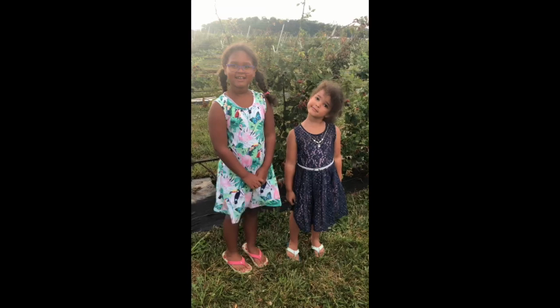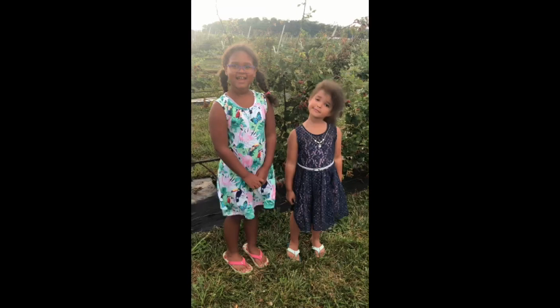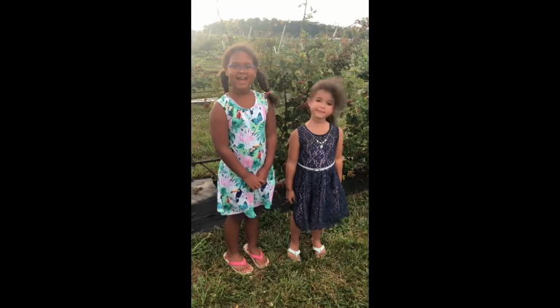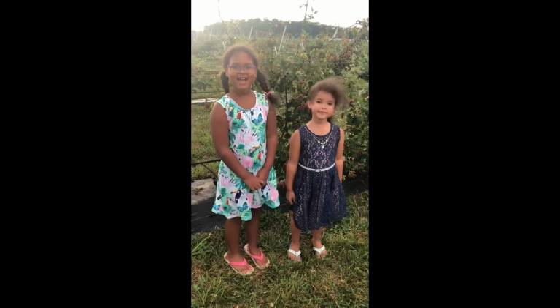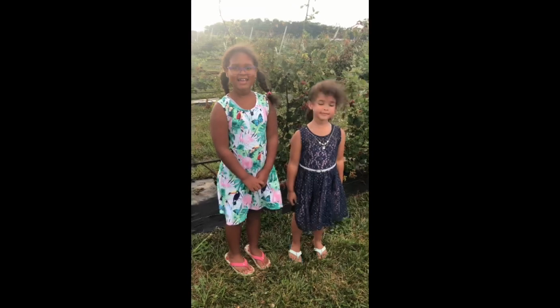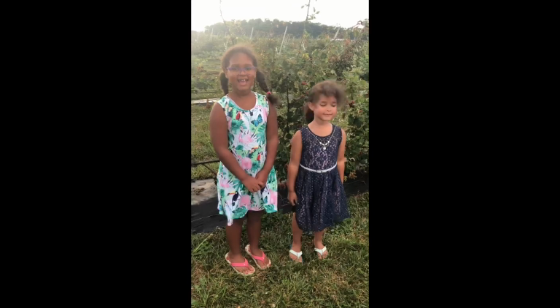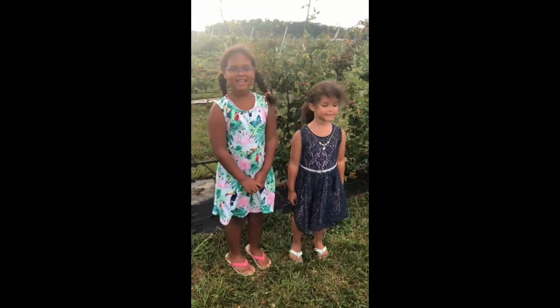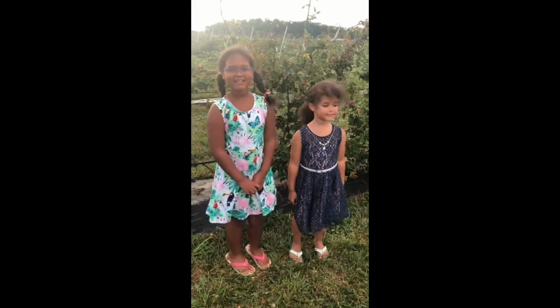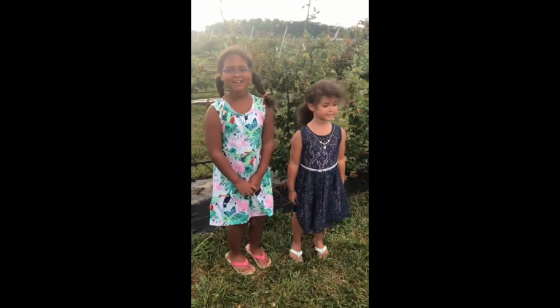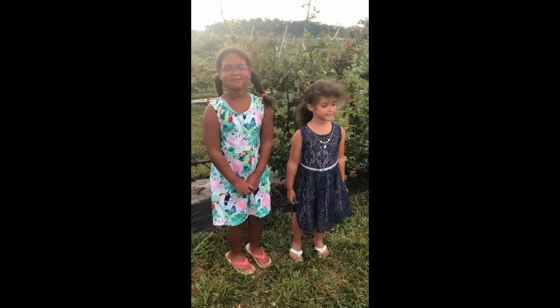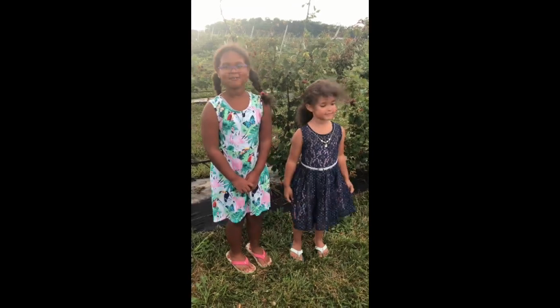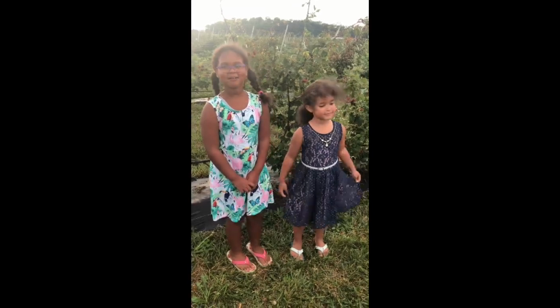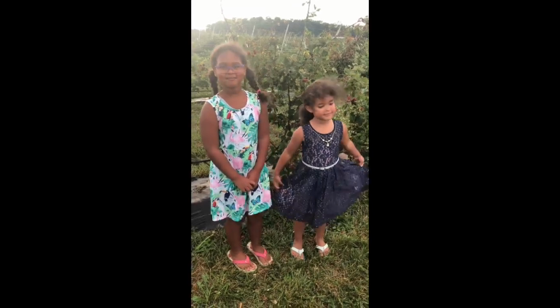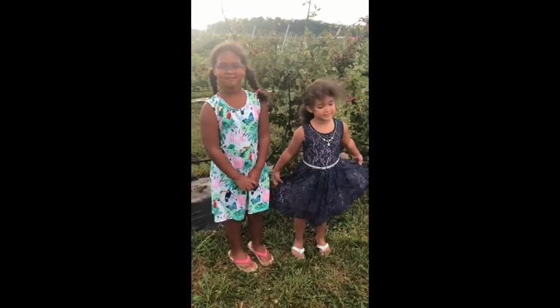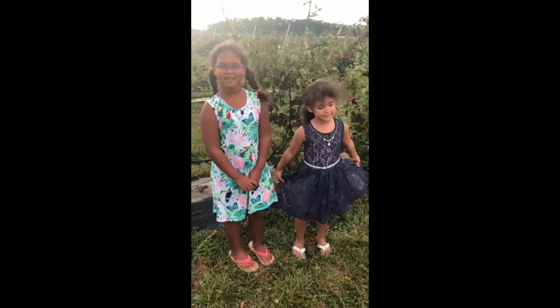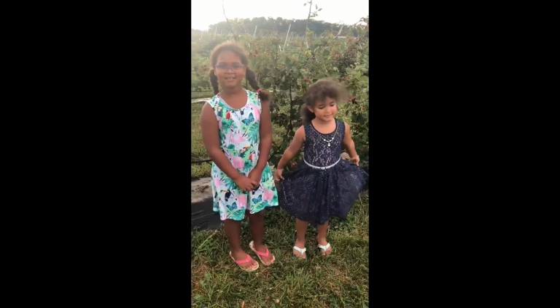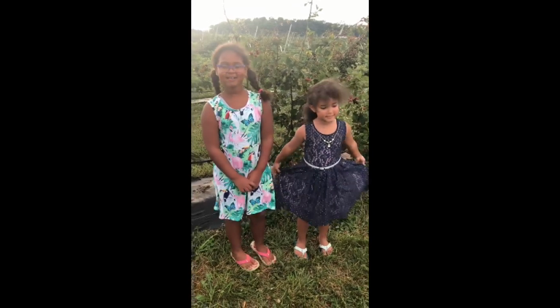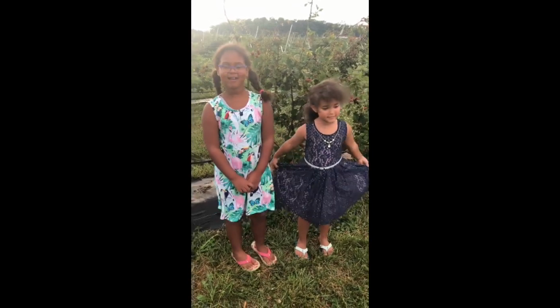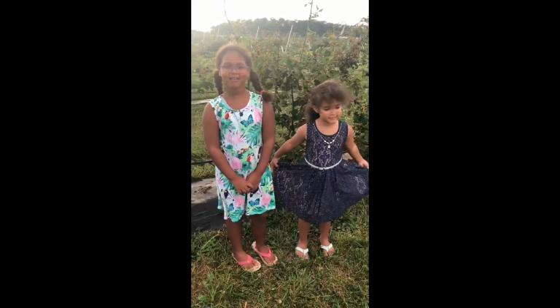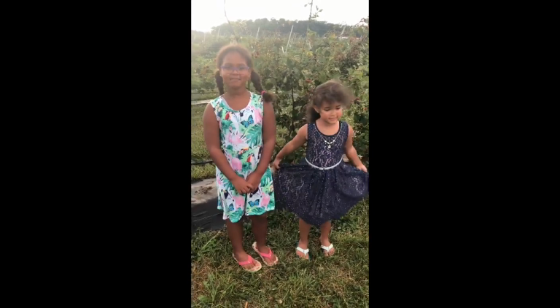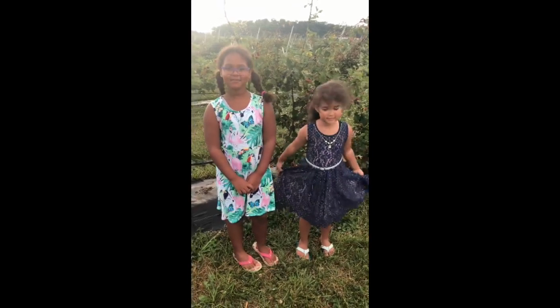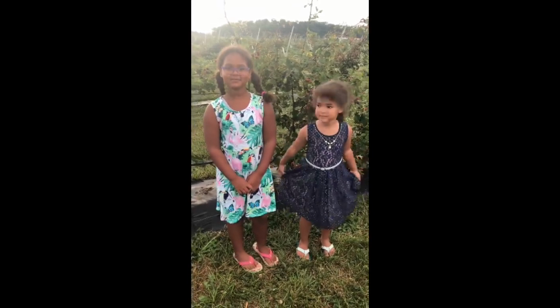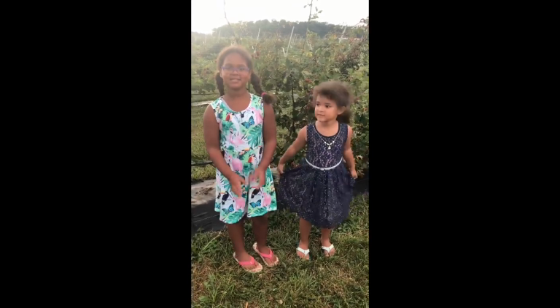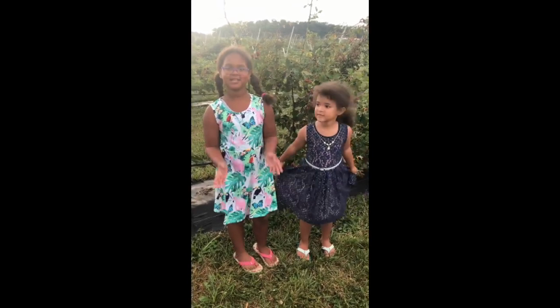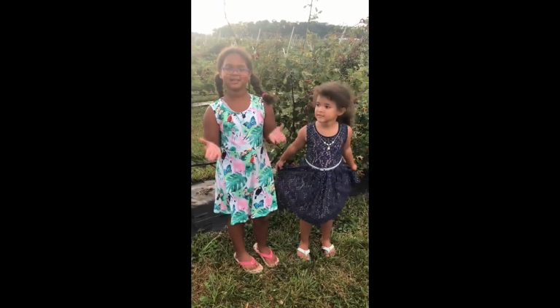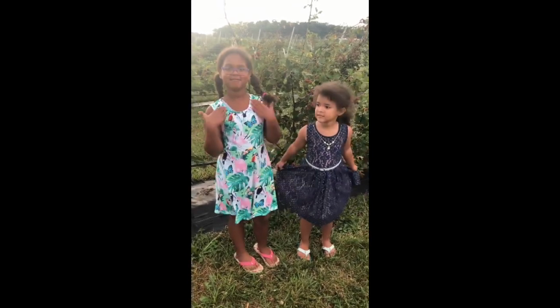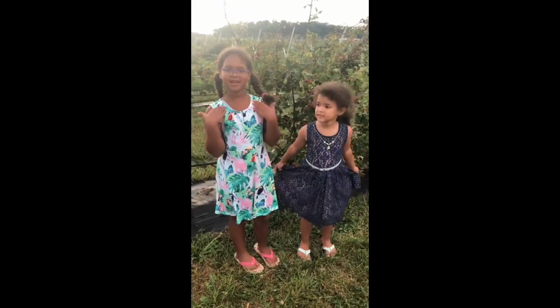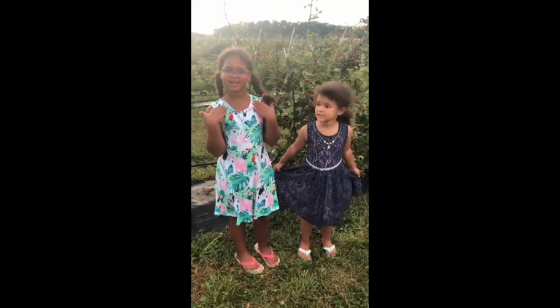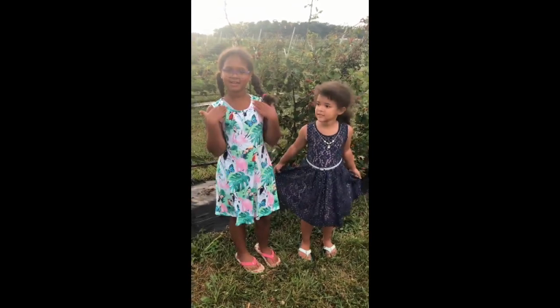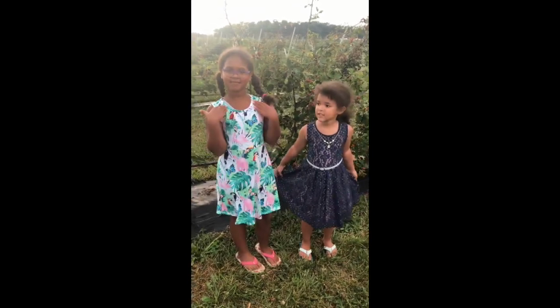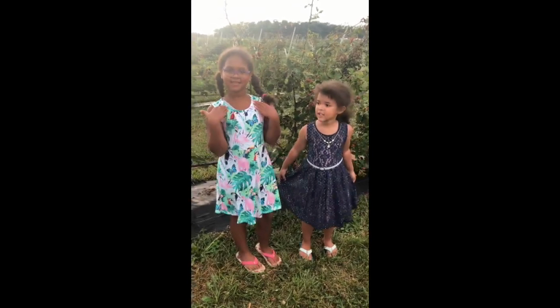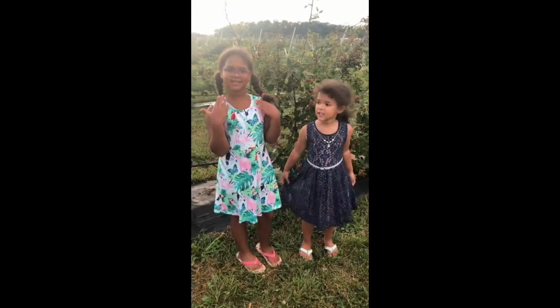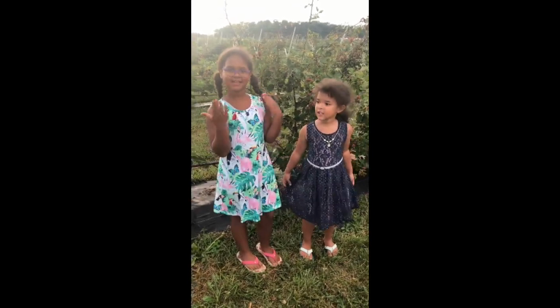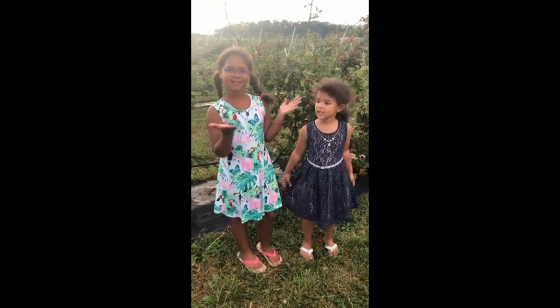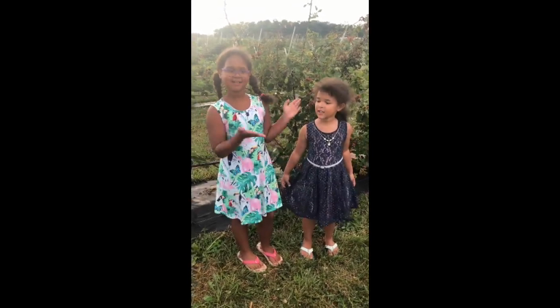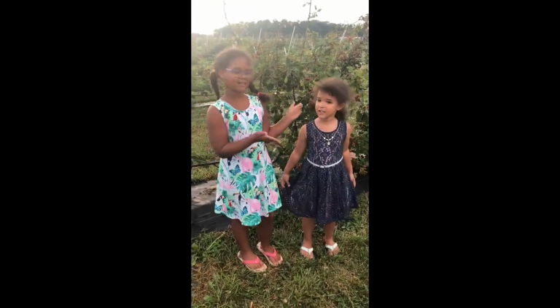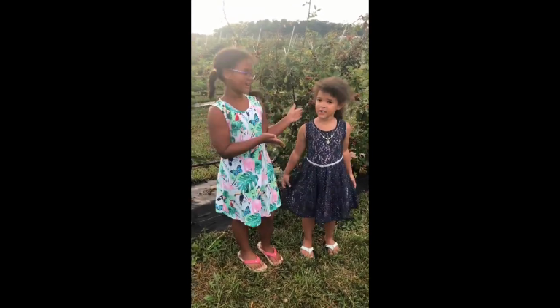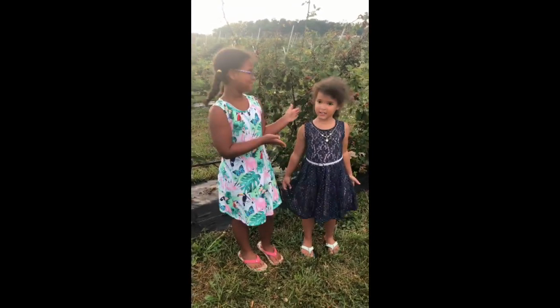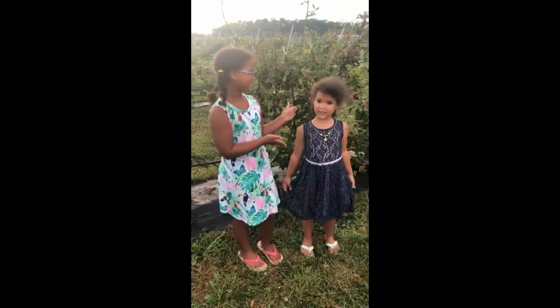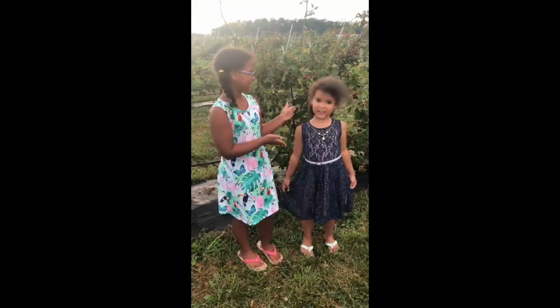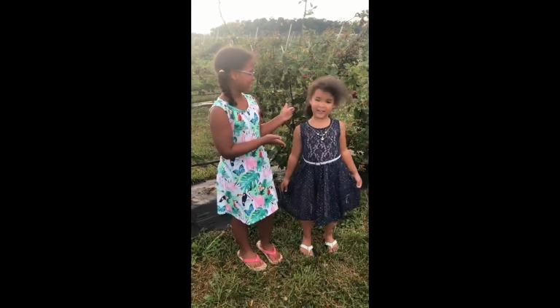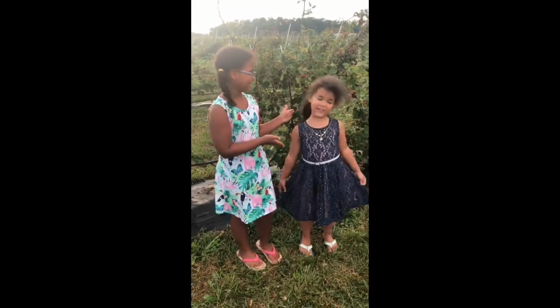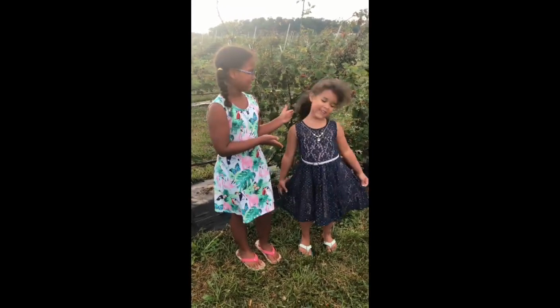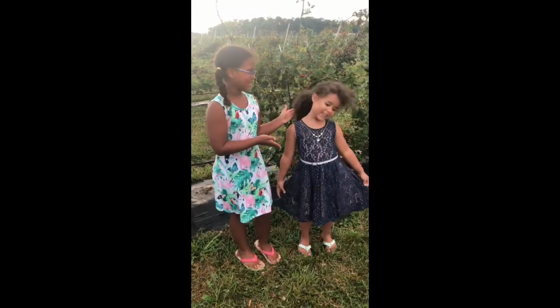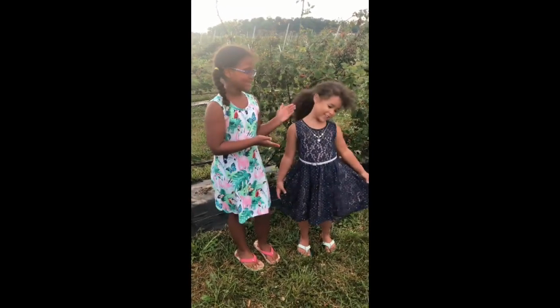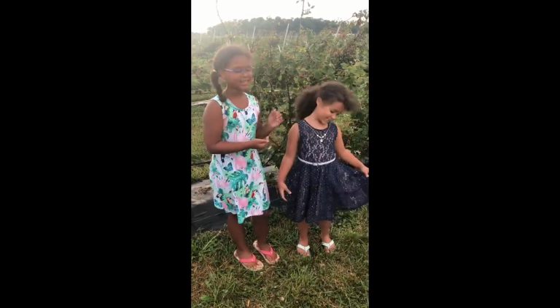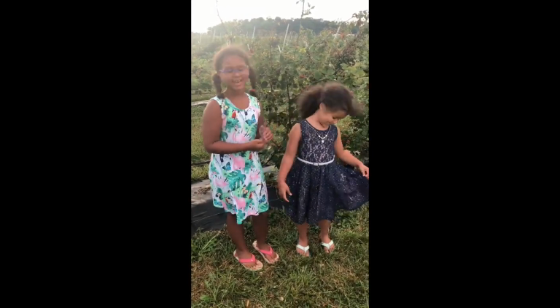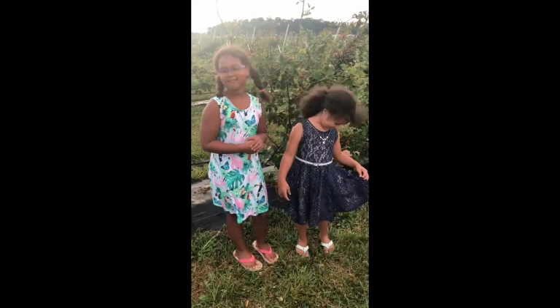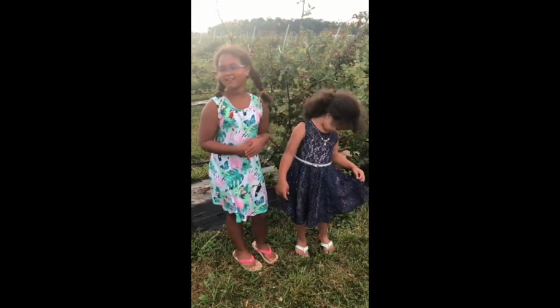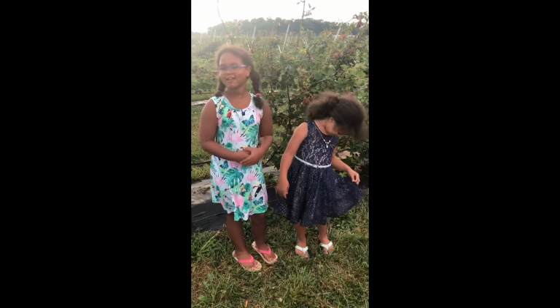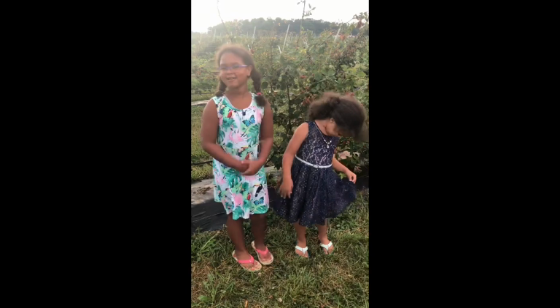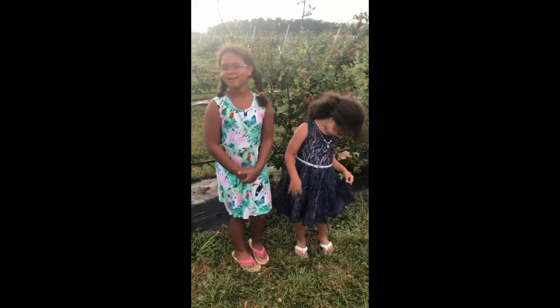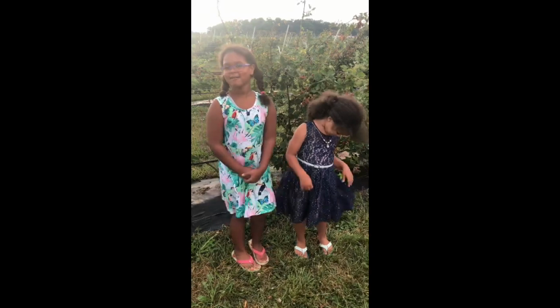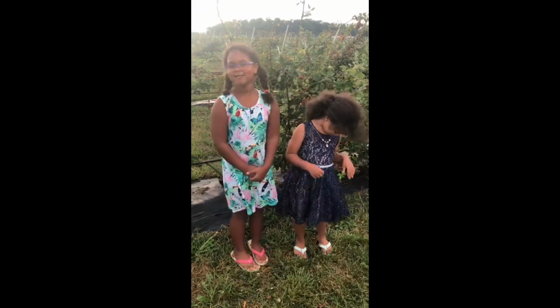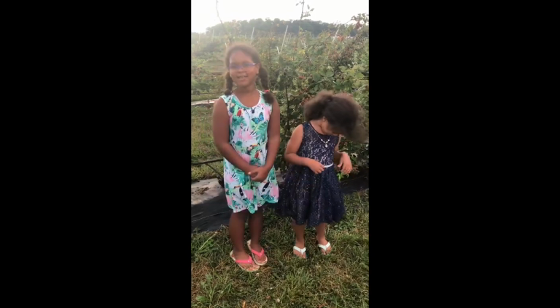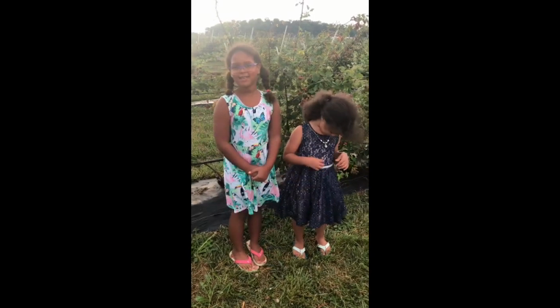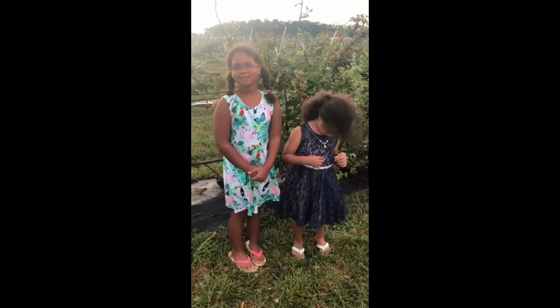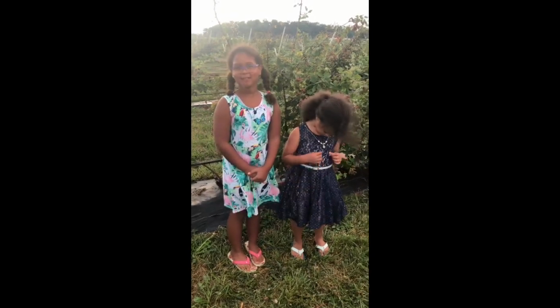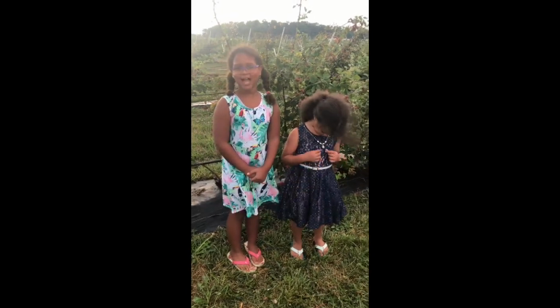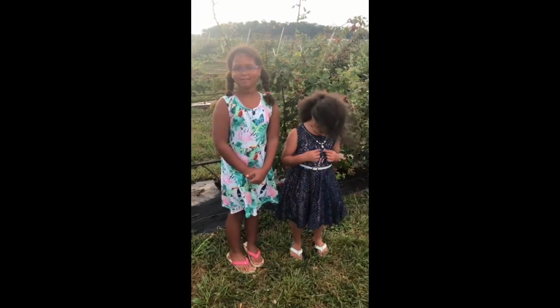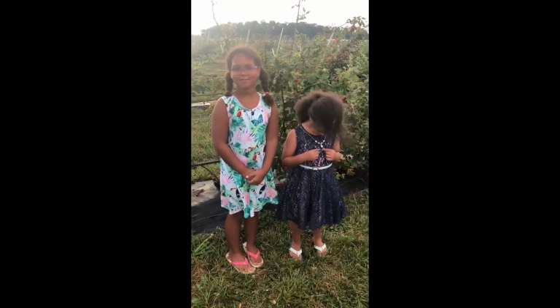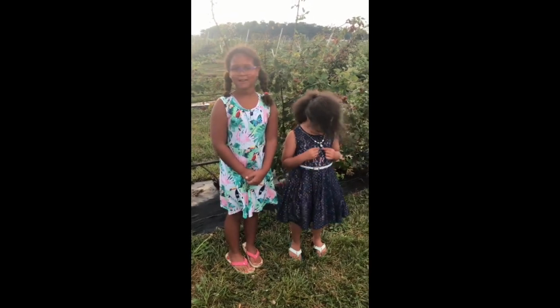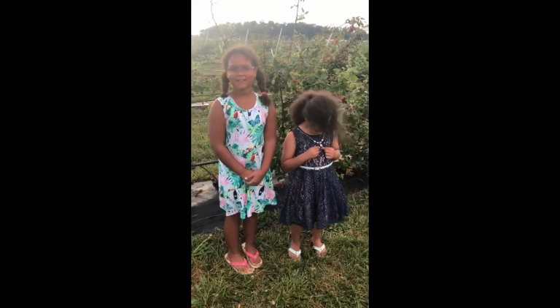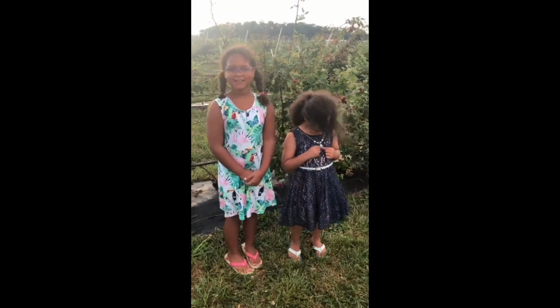Hi guys, welcome back to our YouTube channel. My name is Layla, her name is Lily. Today we are picking blackberries.